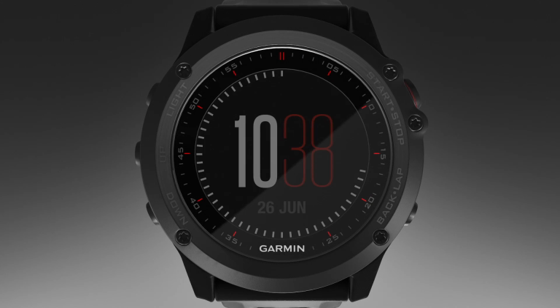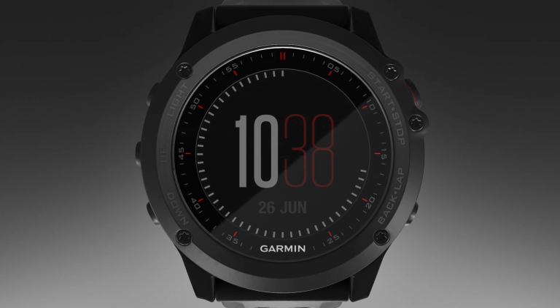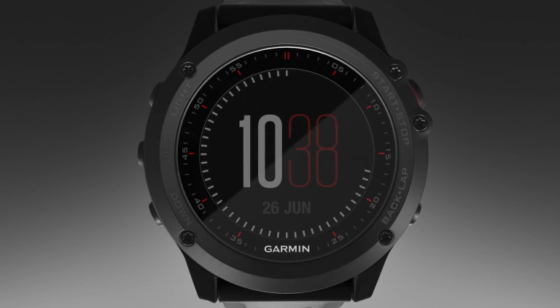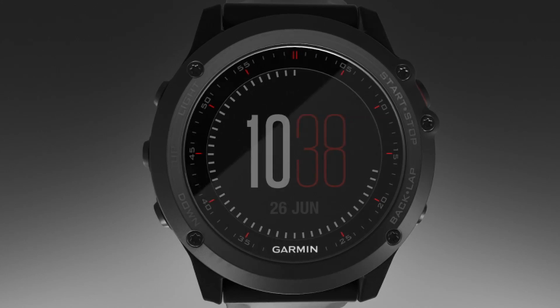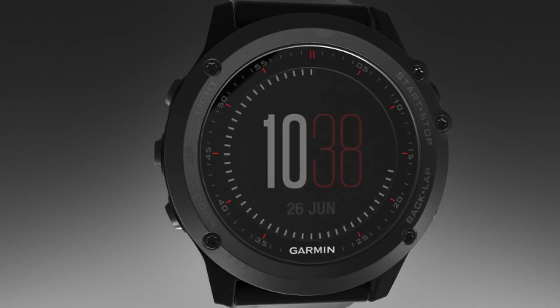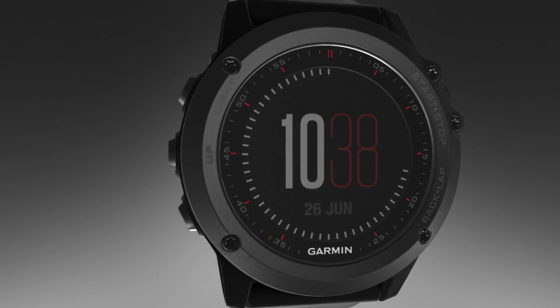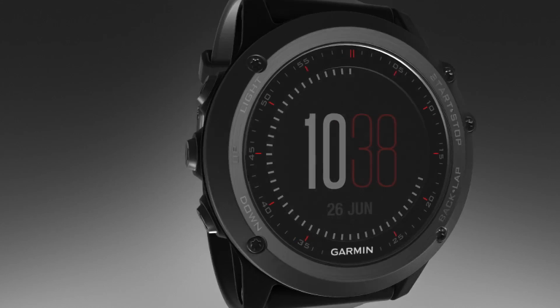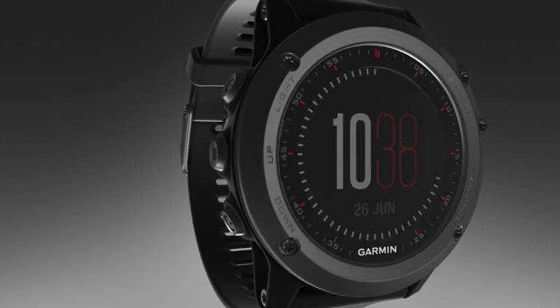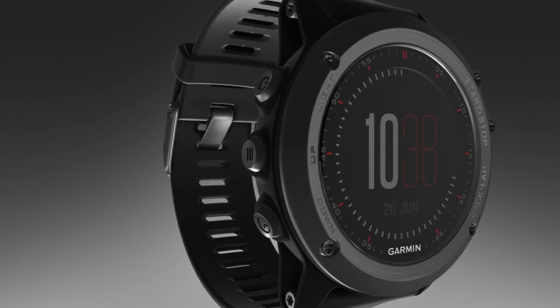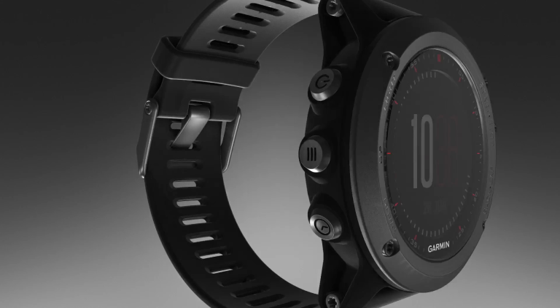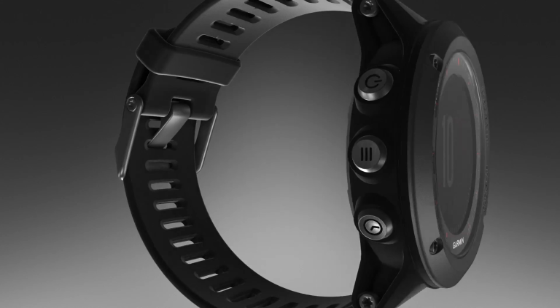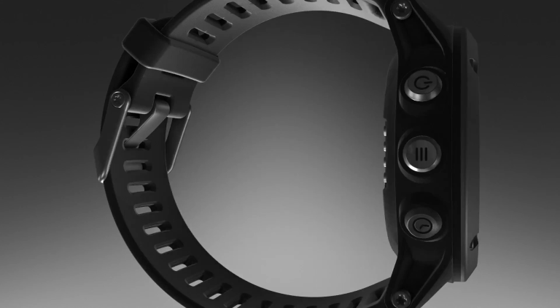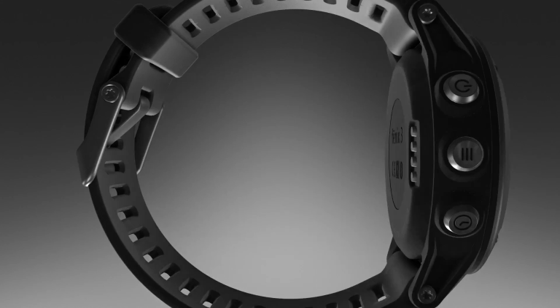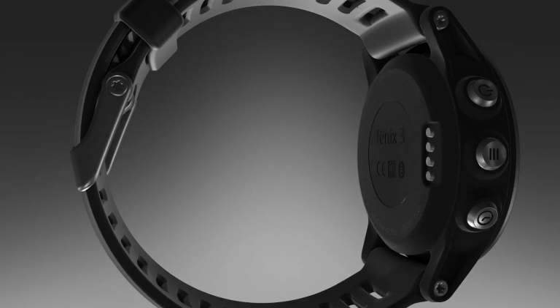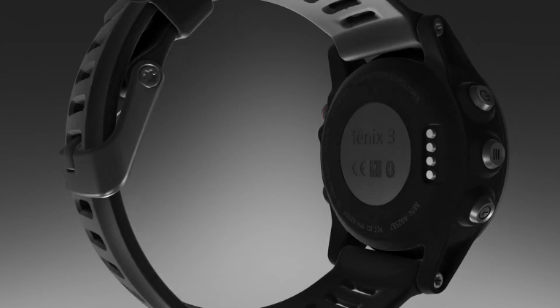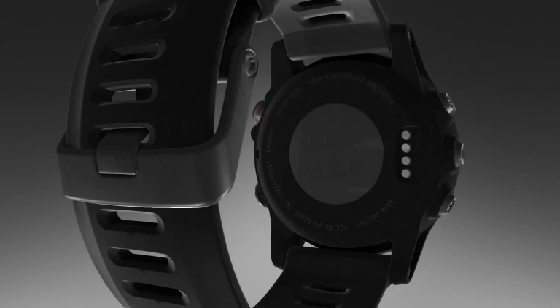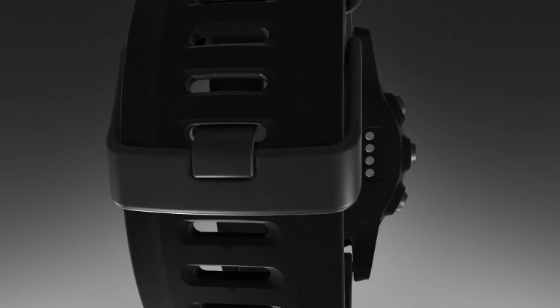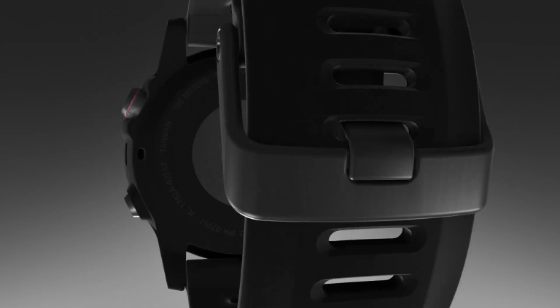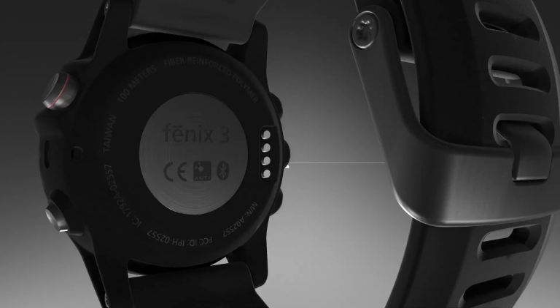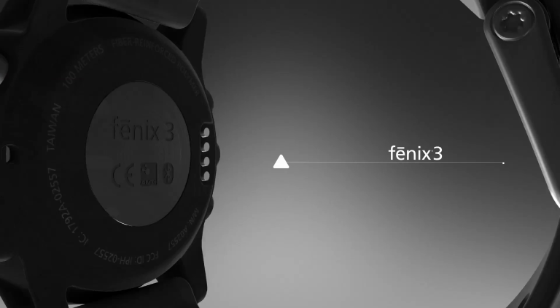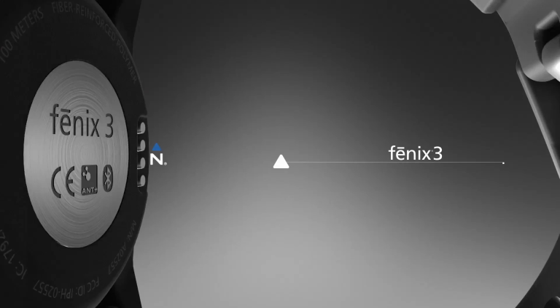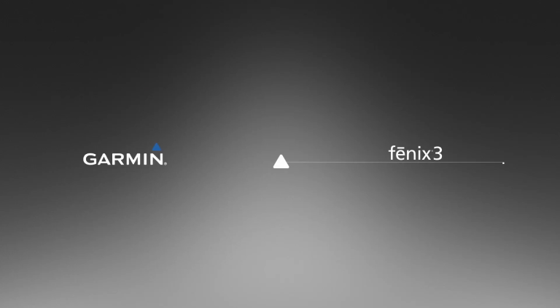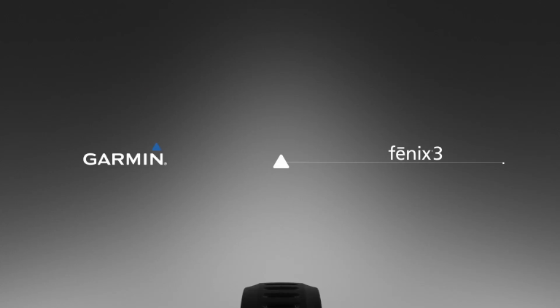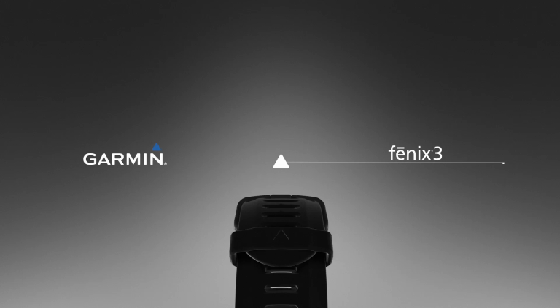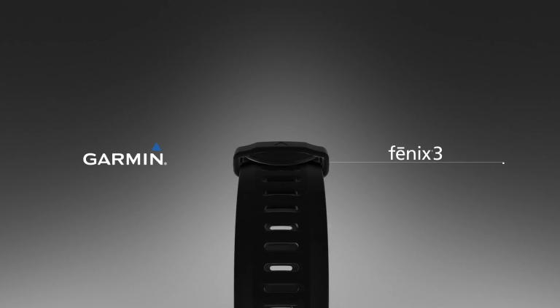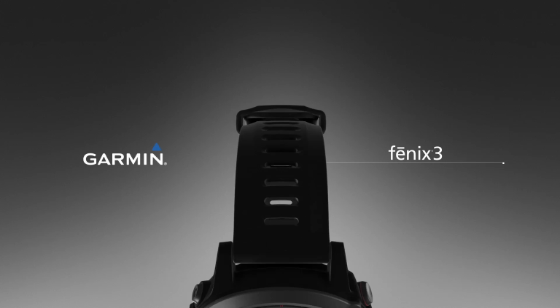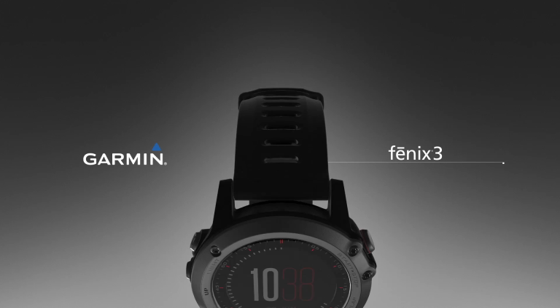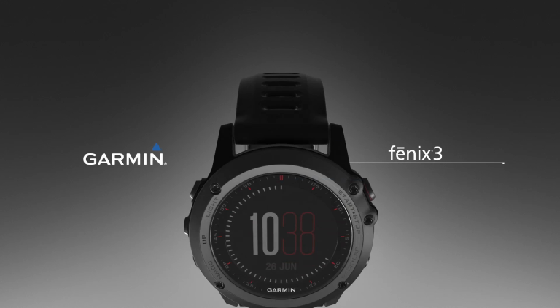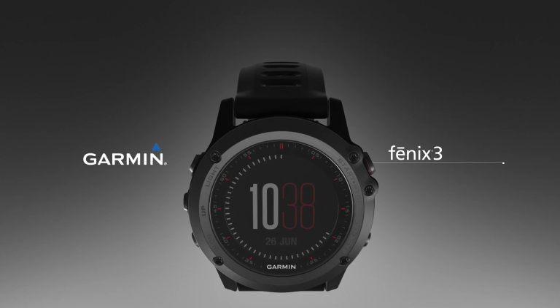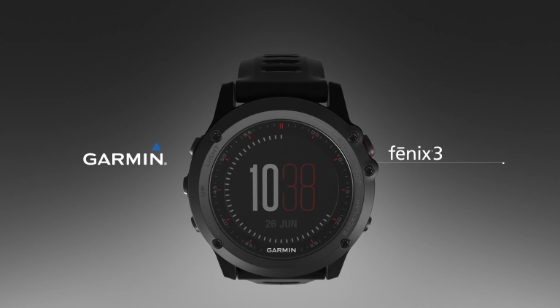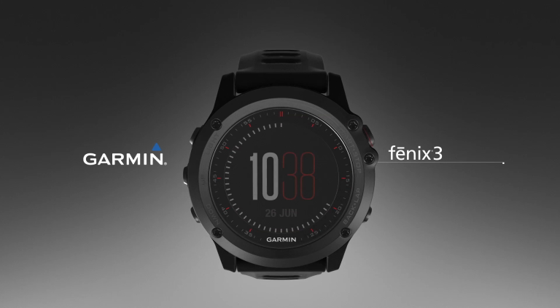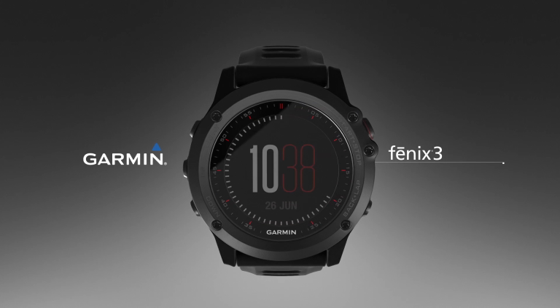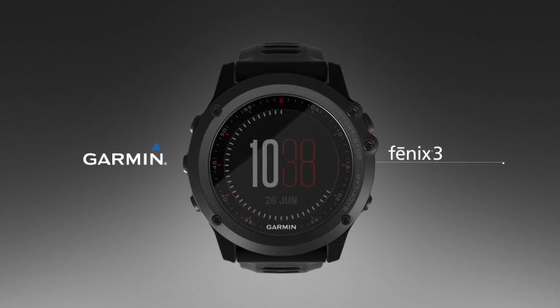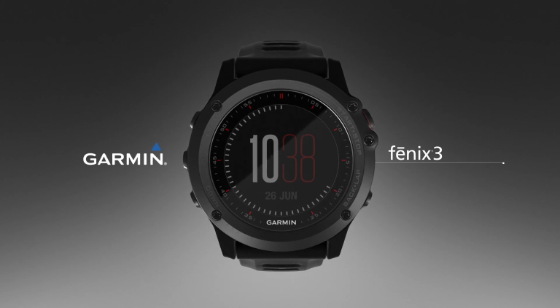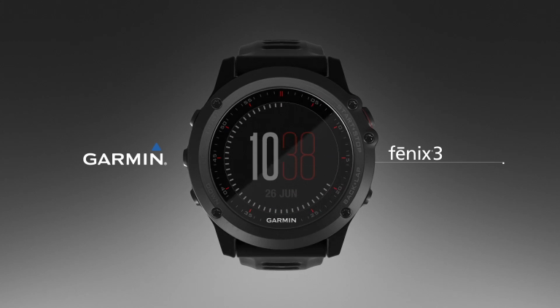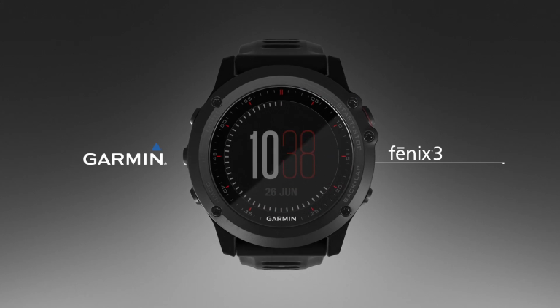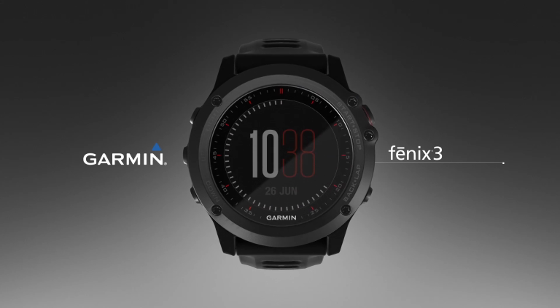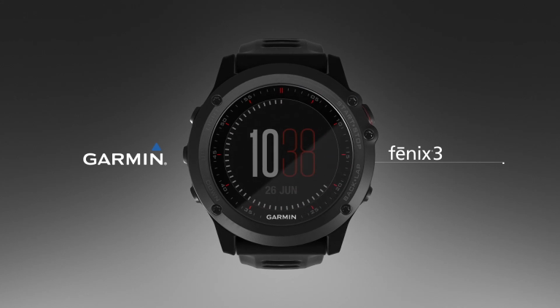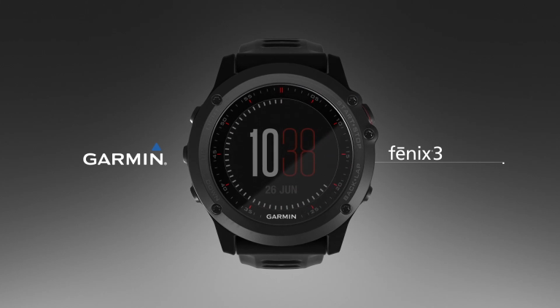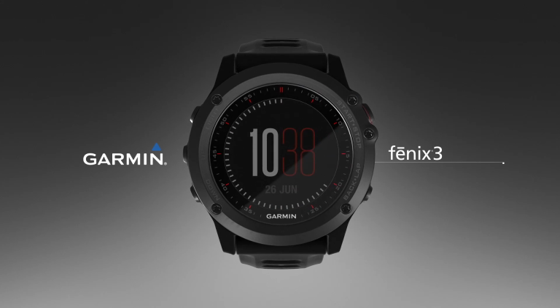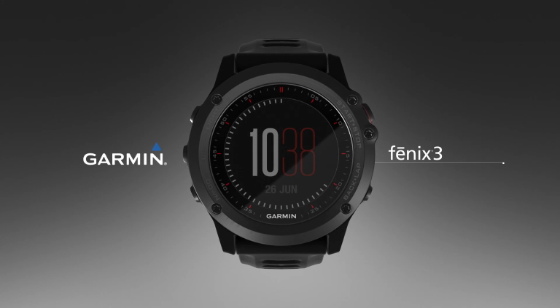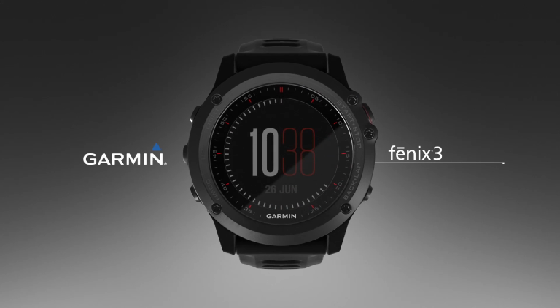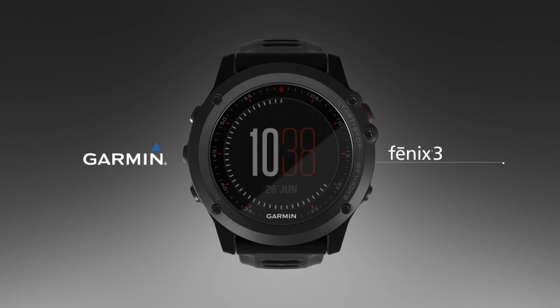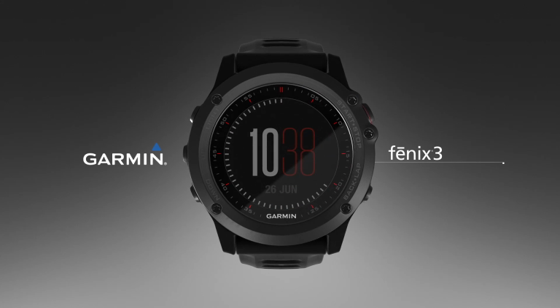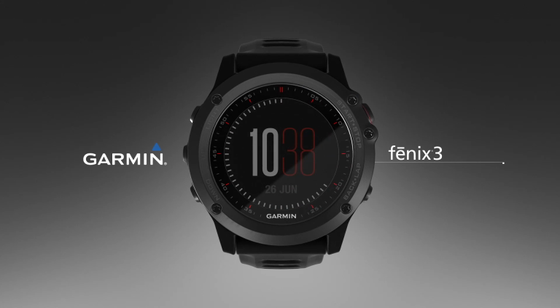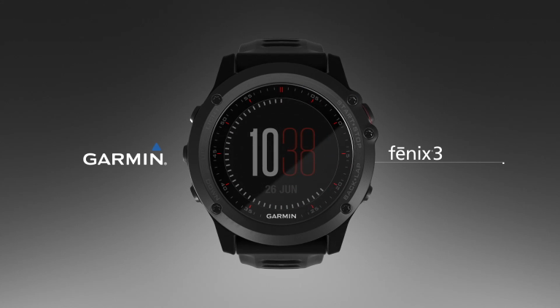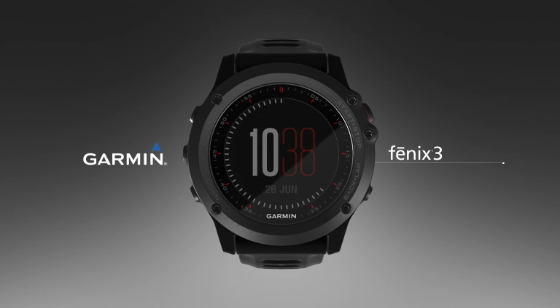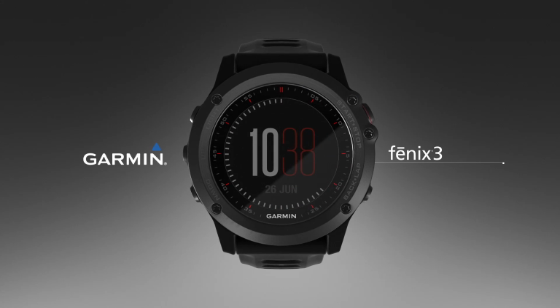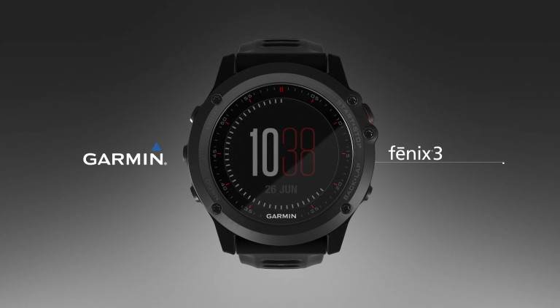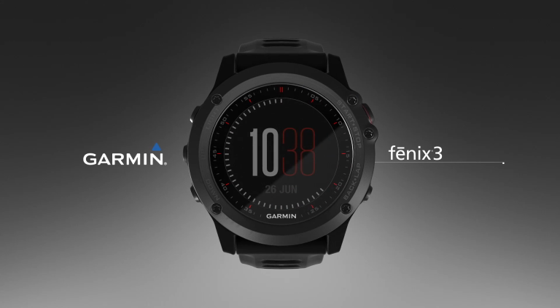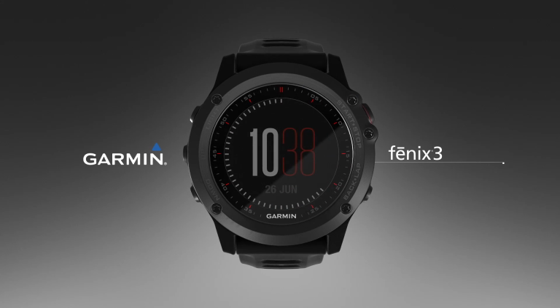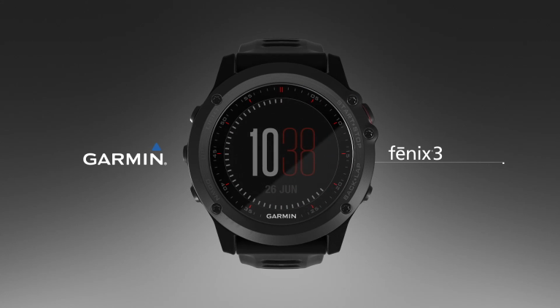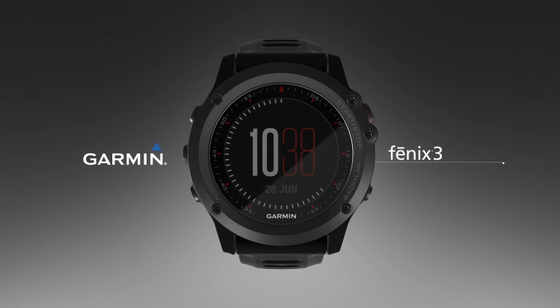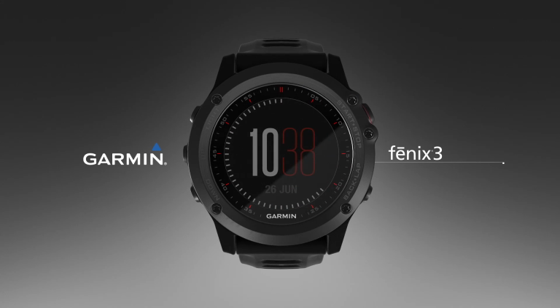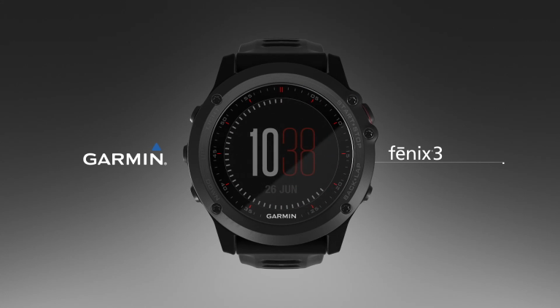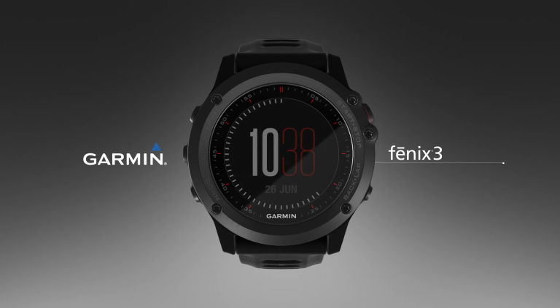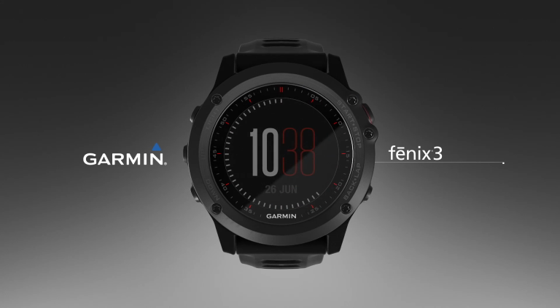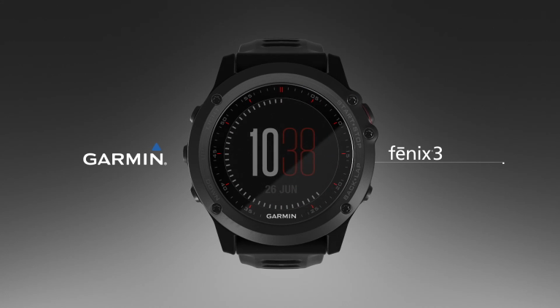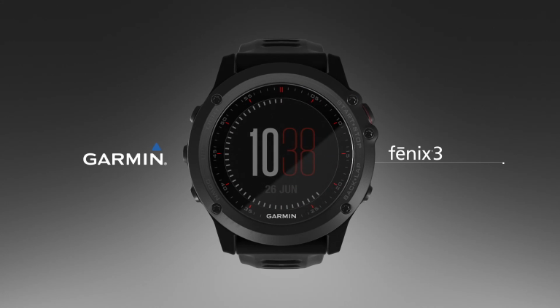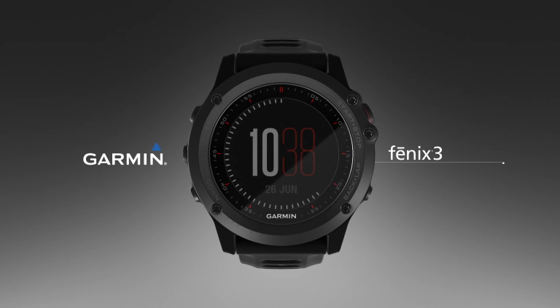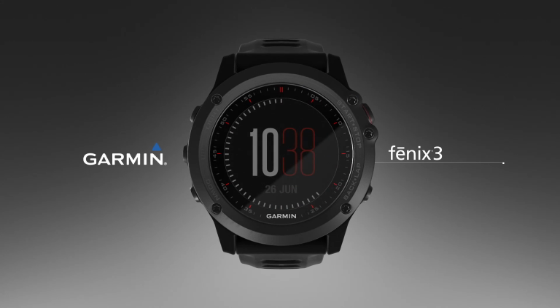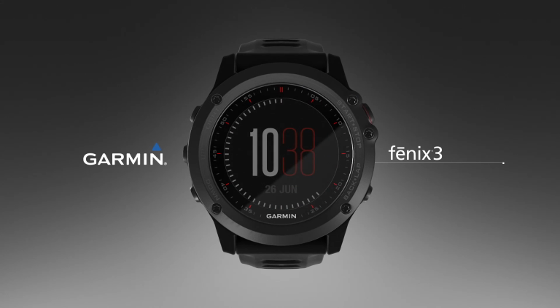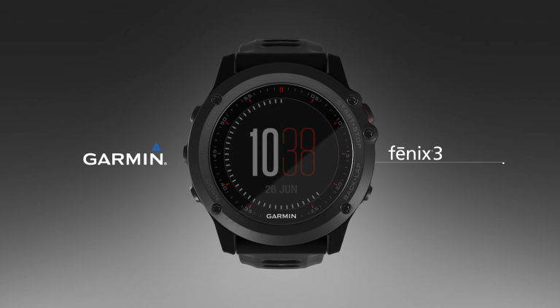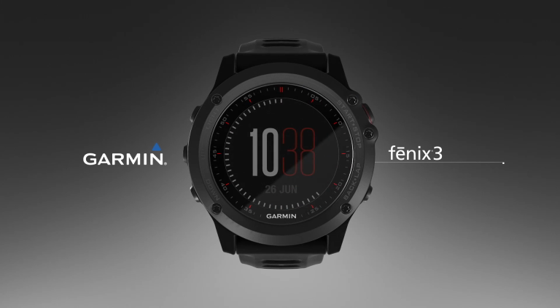It's that simple. Learn more features of the Fenix 3 watch by watching the other videos in this series. Thank you.